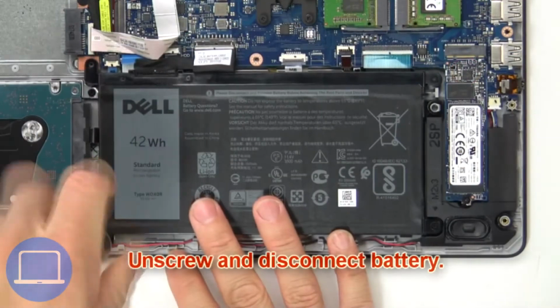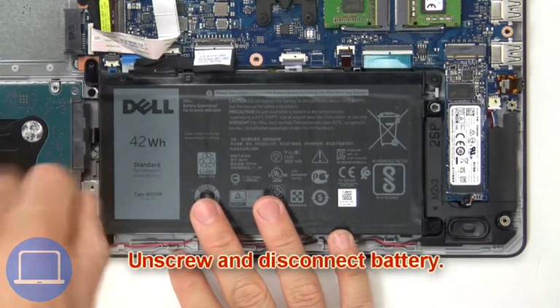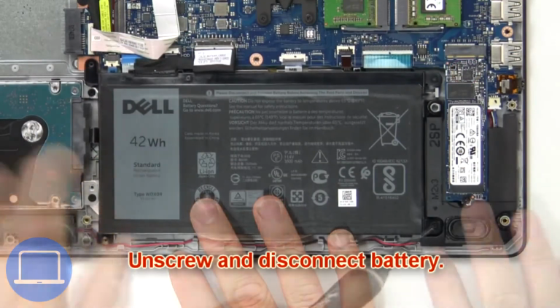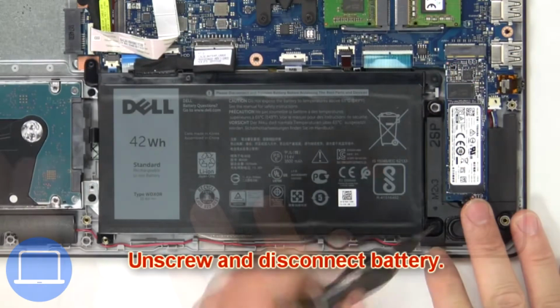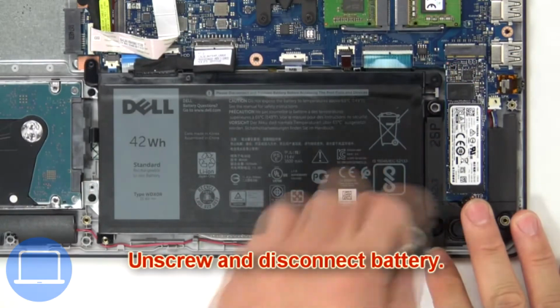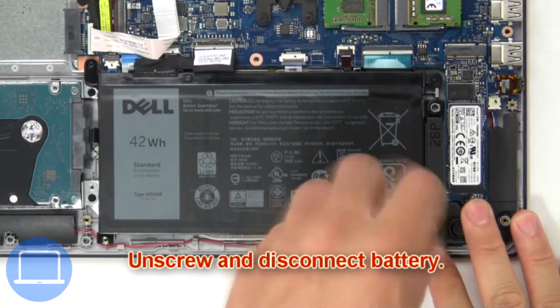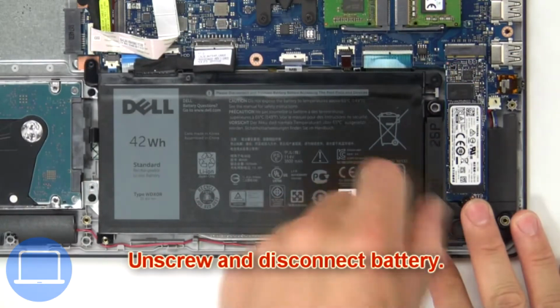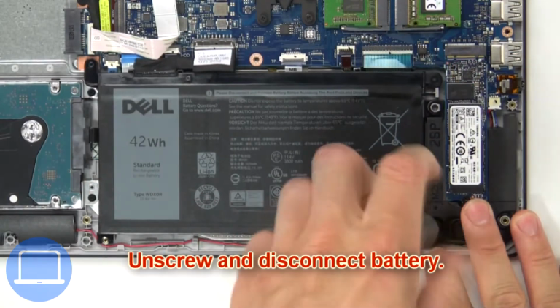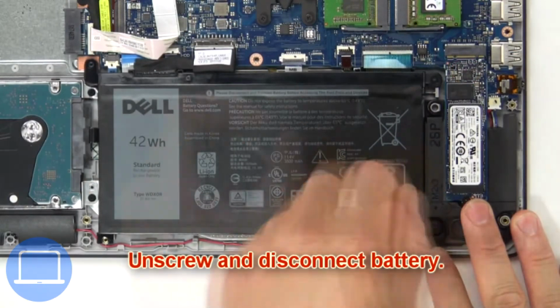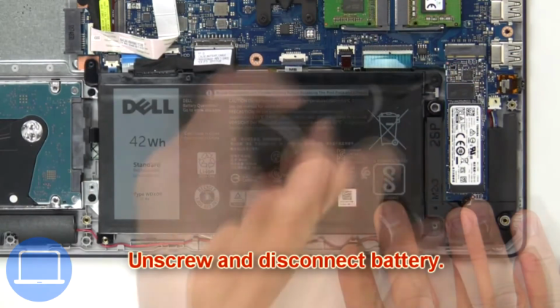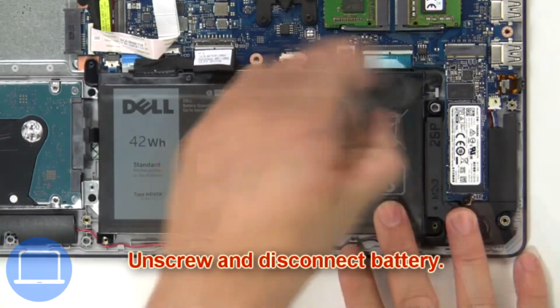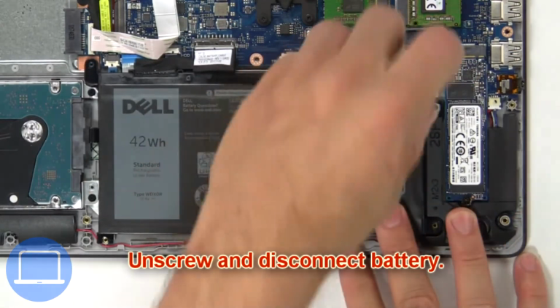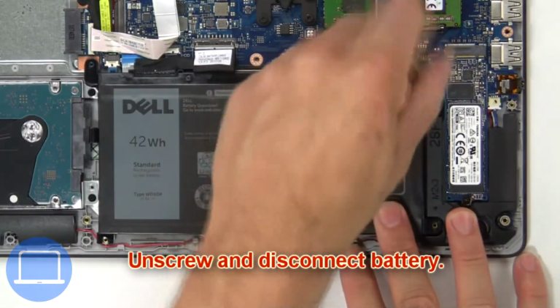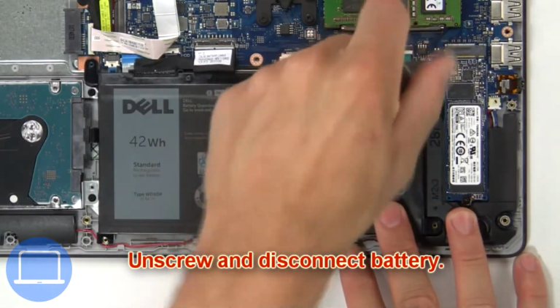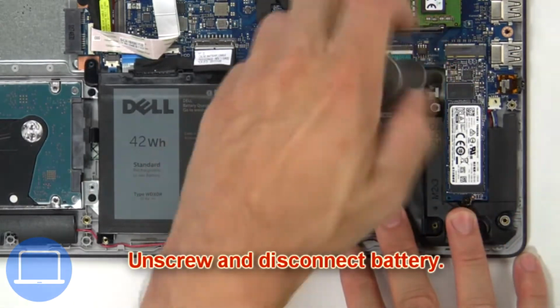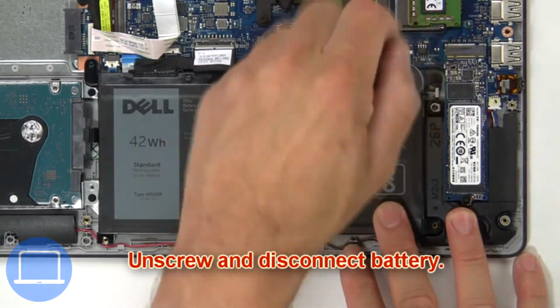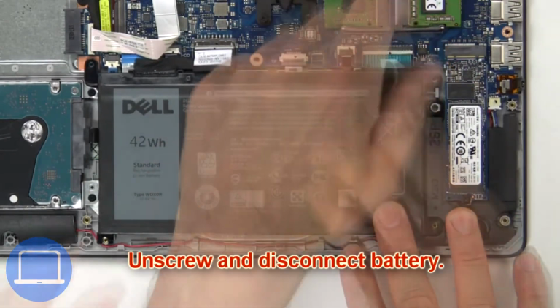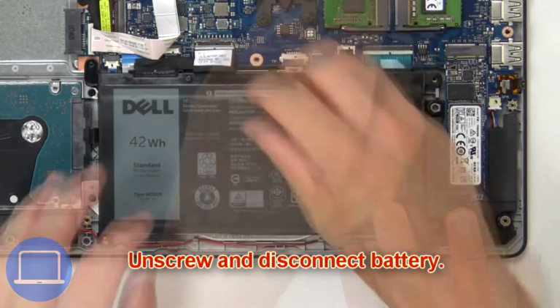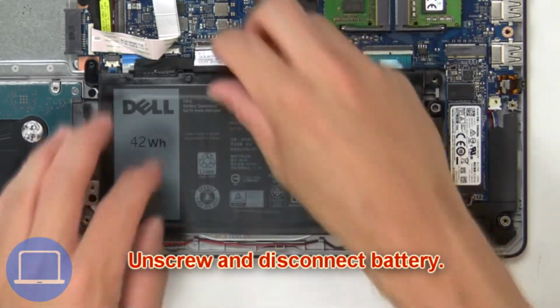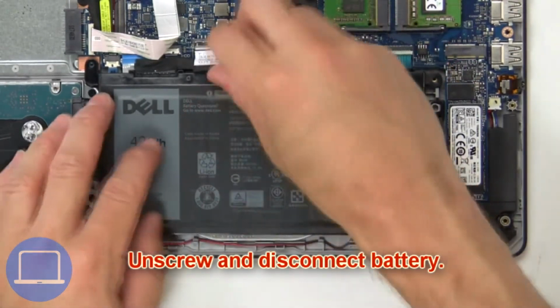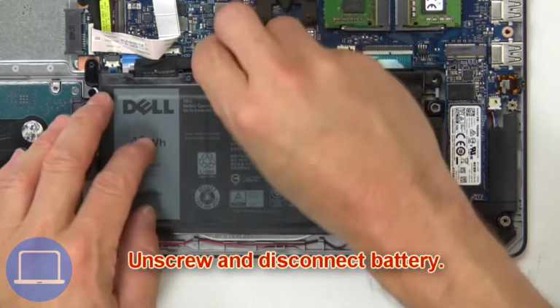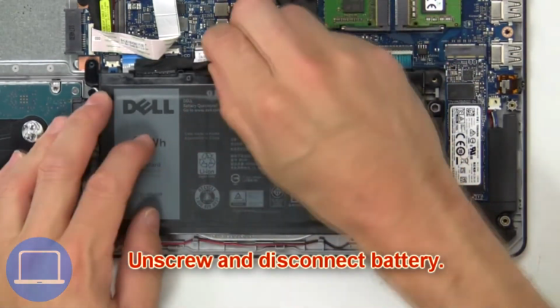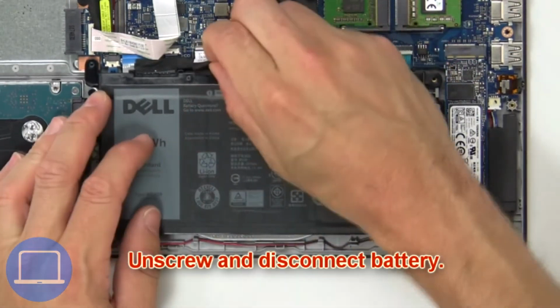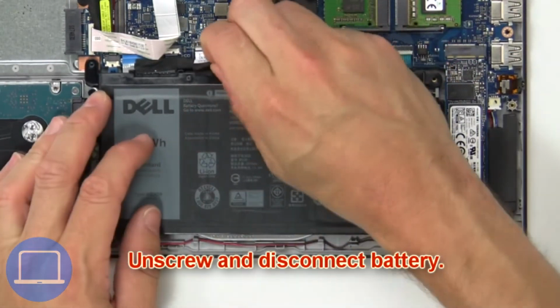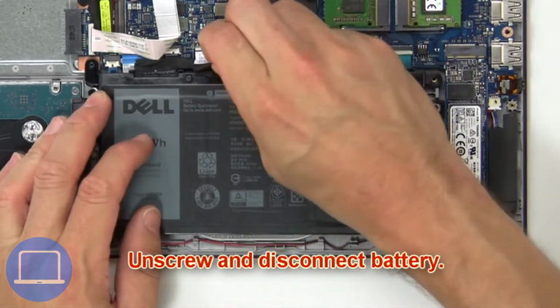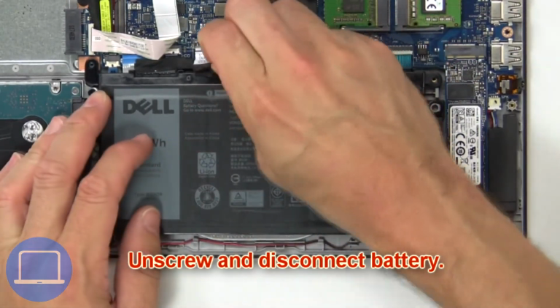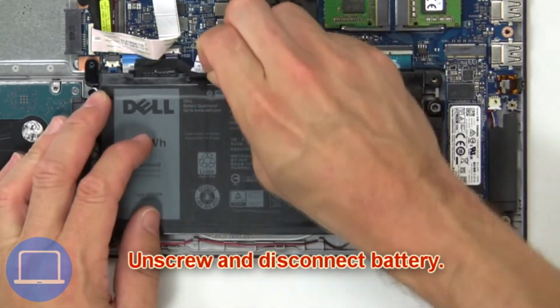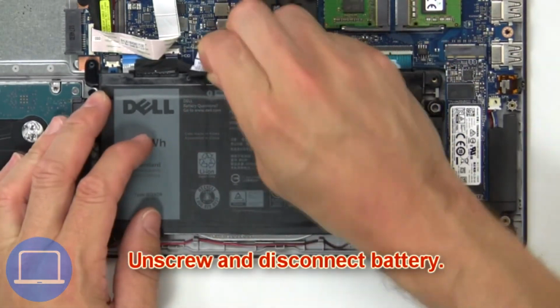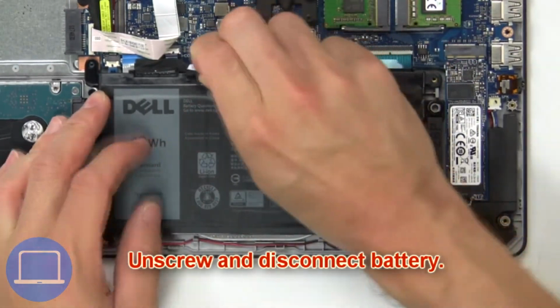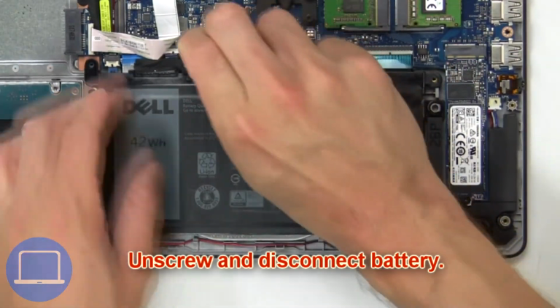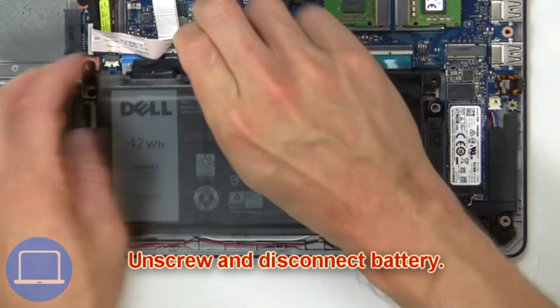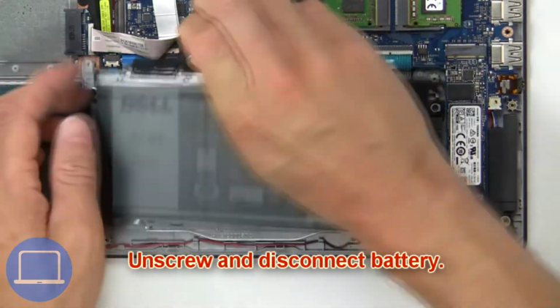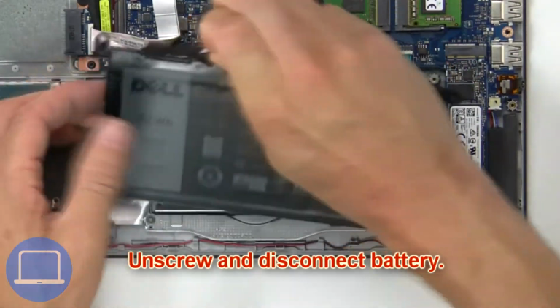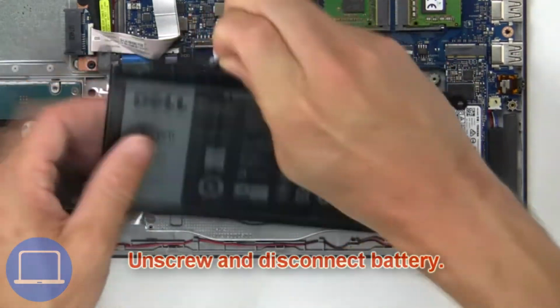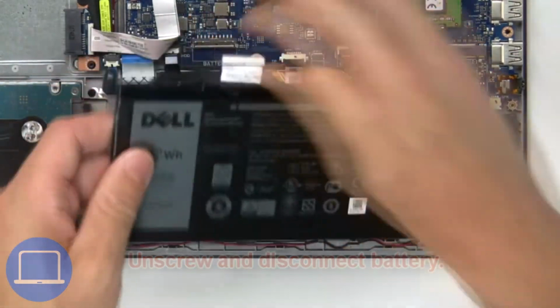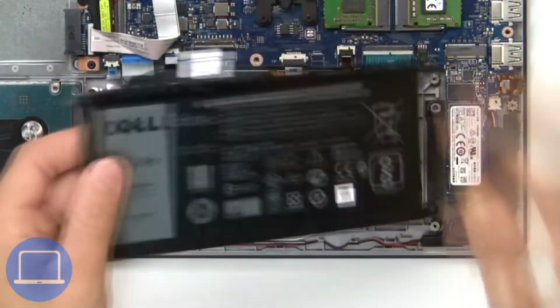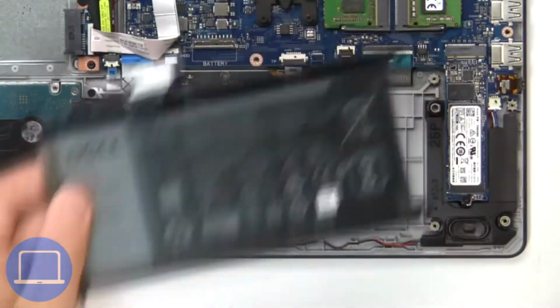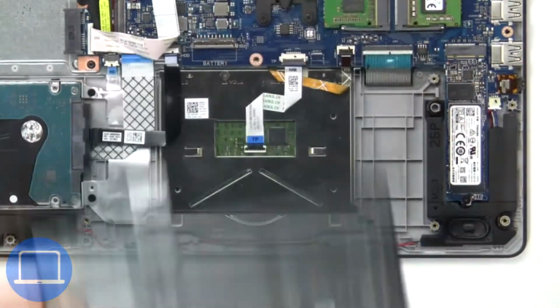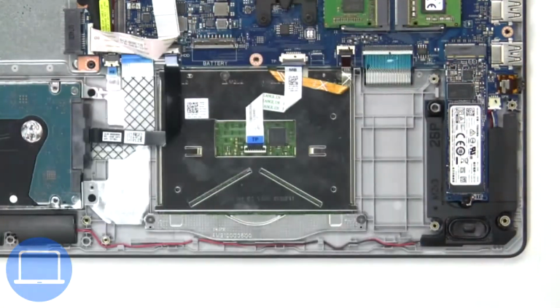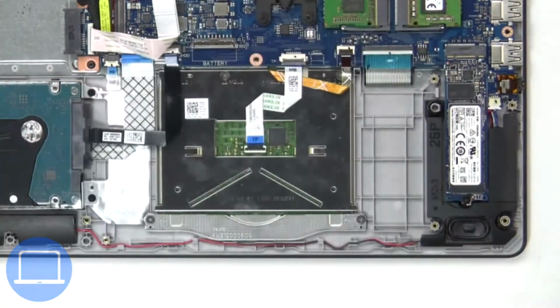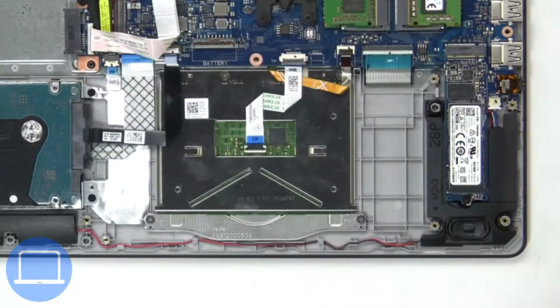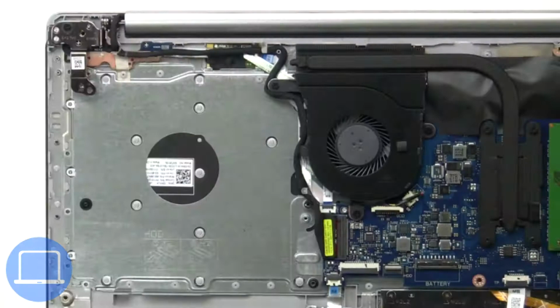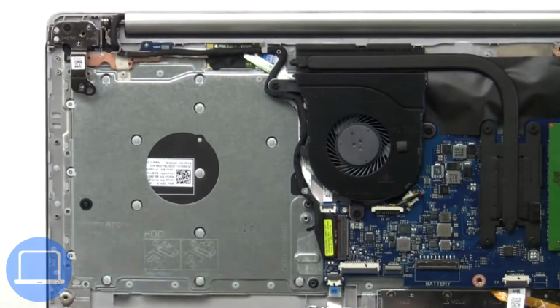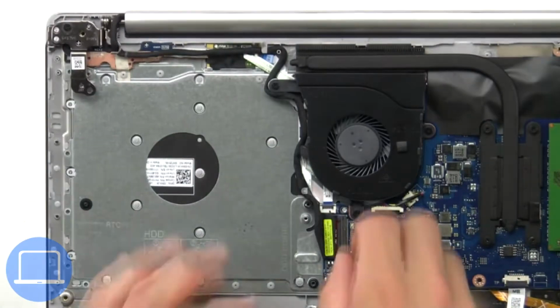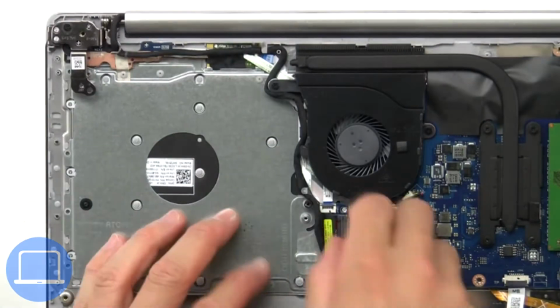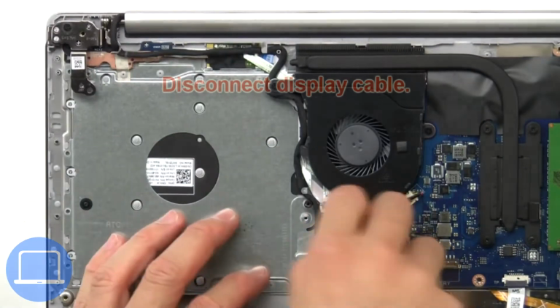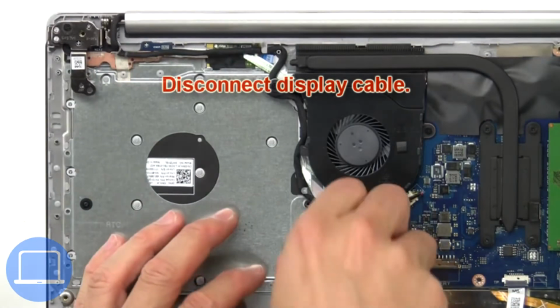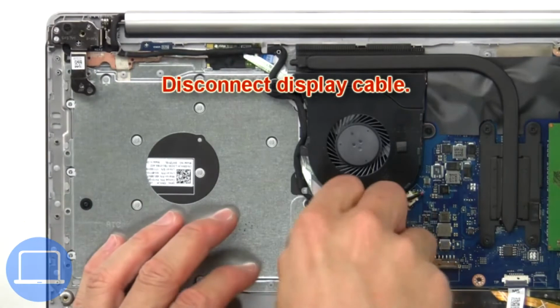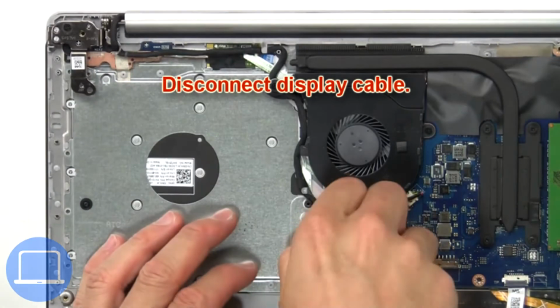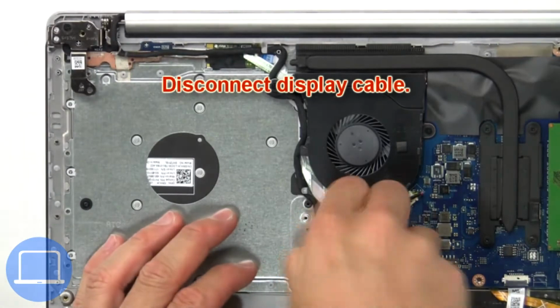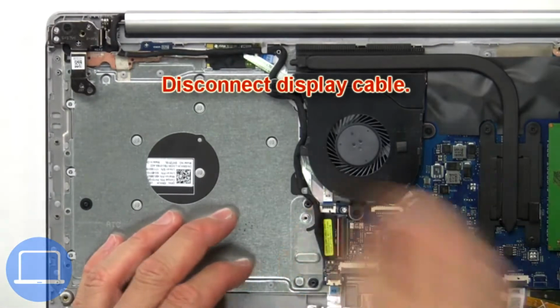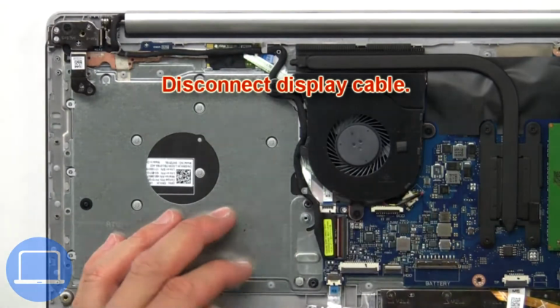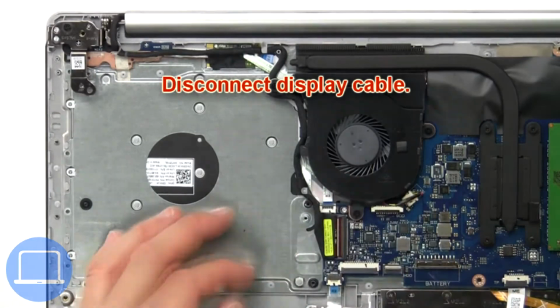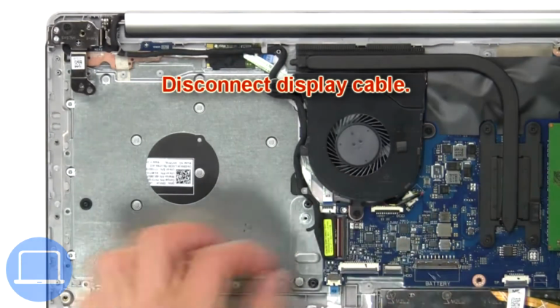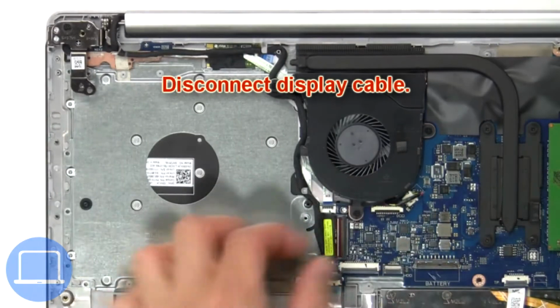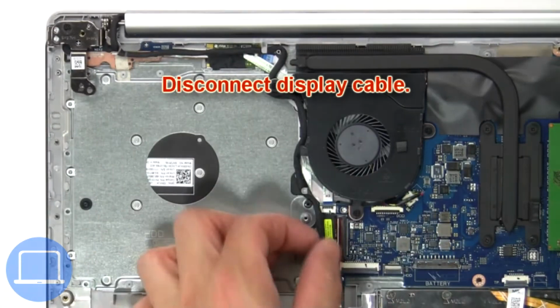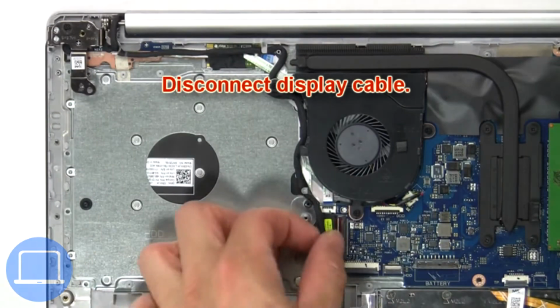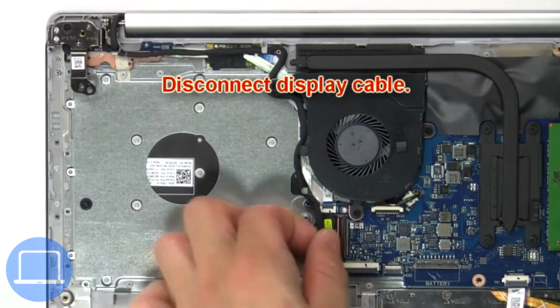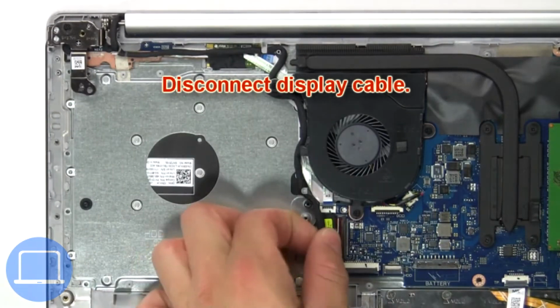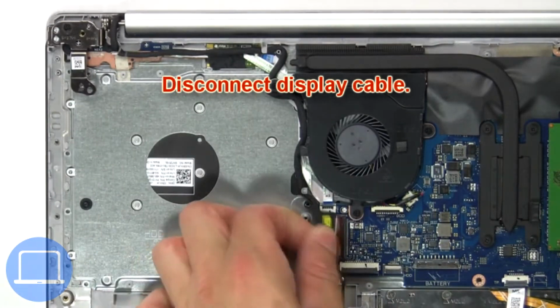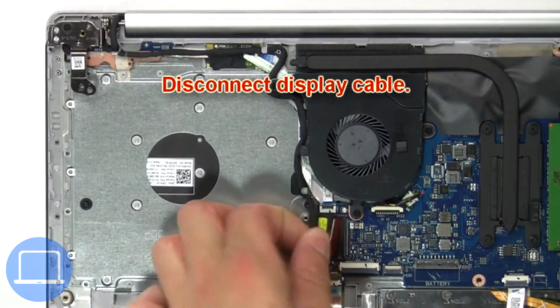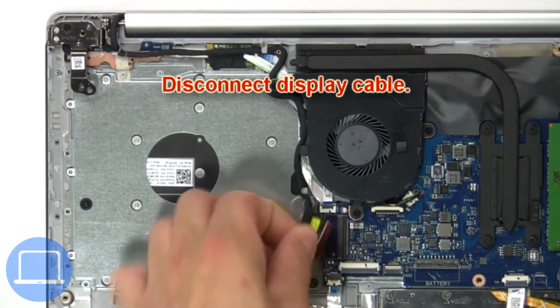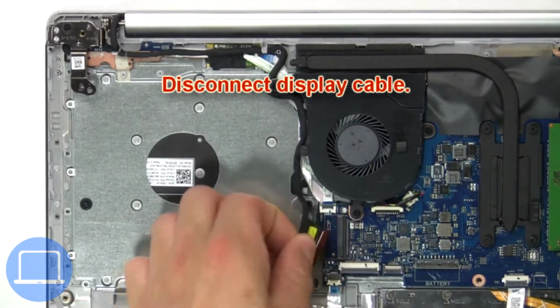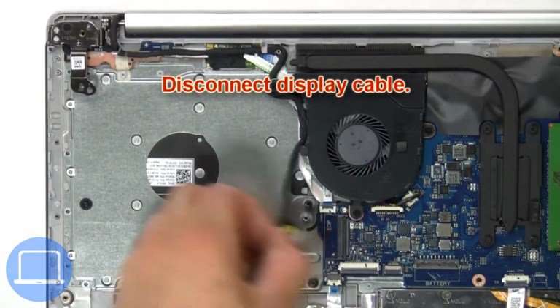Now unscrew and disconnect the battery. Next, disconnect the display cable.